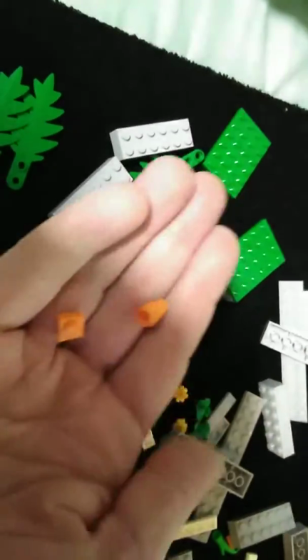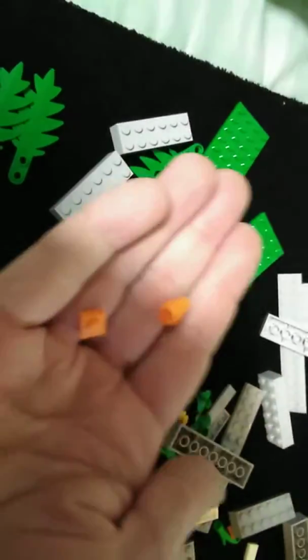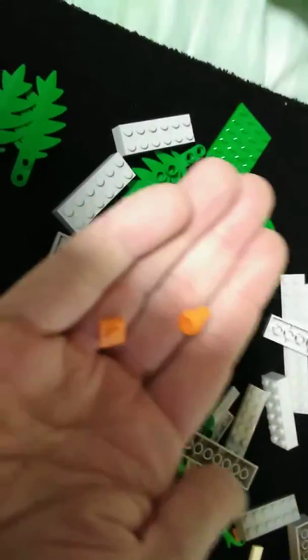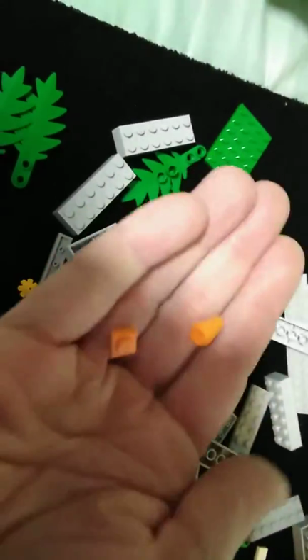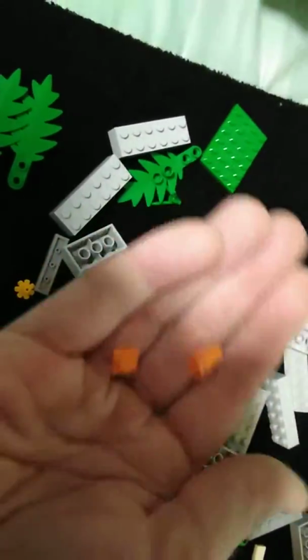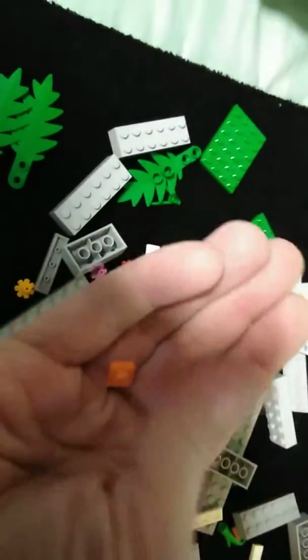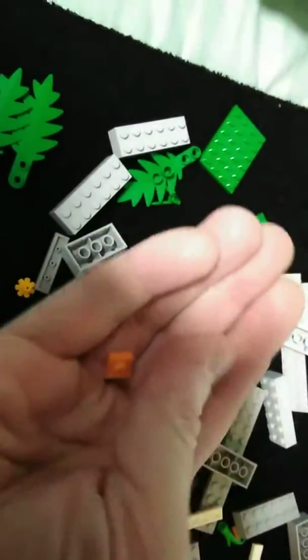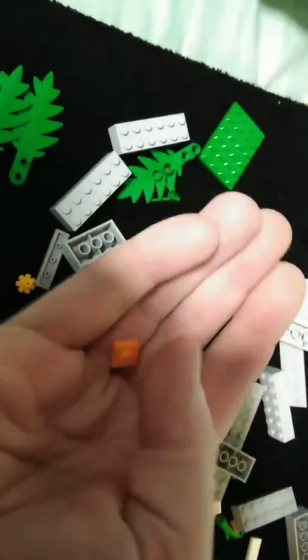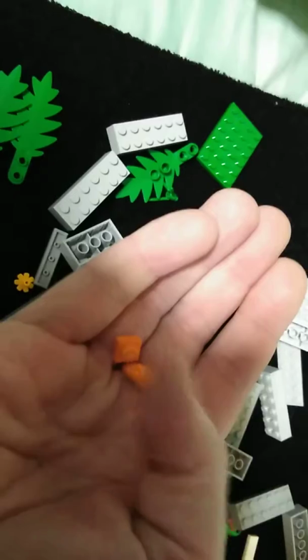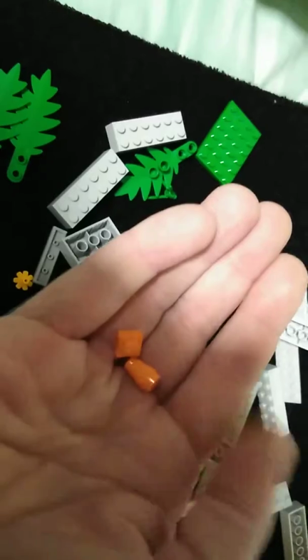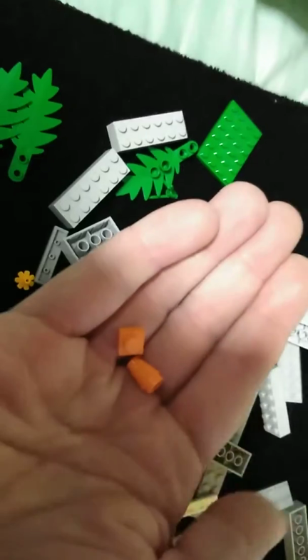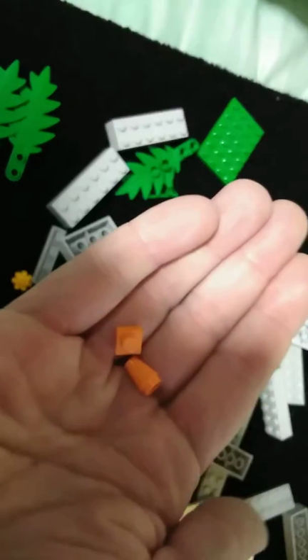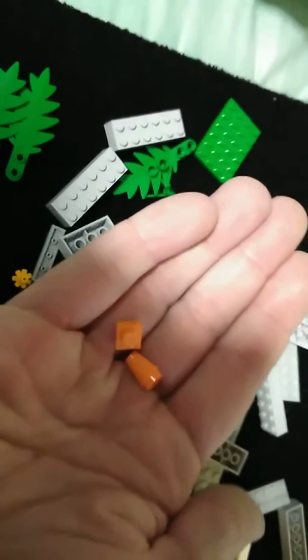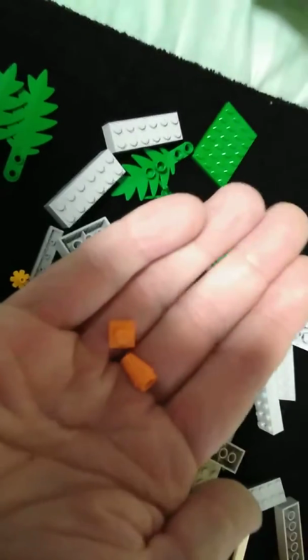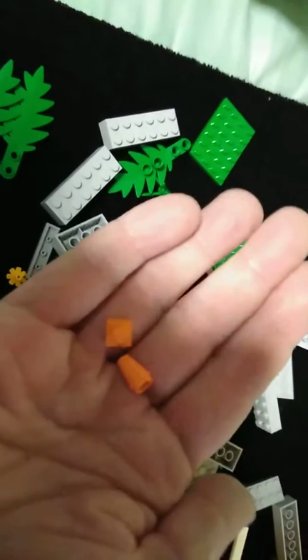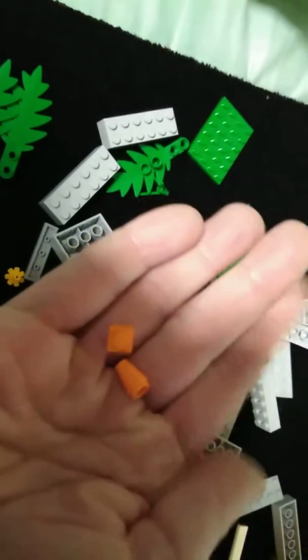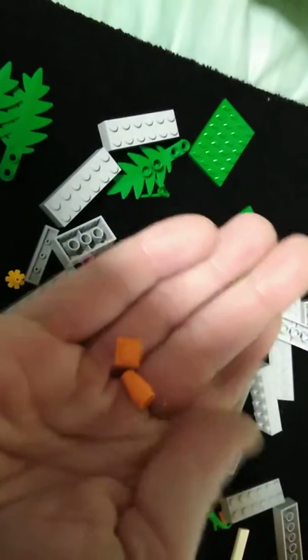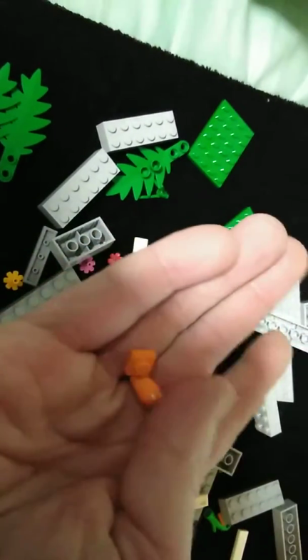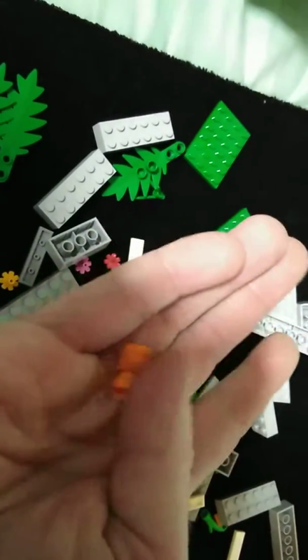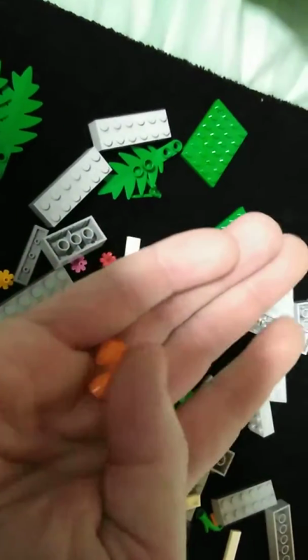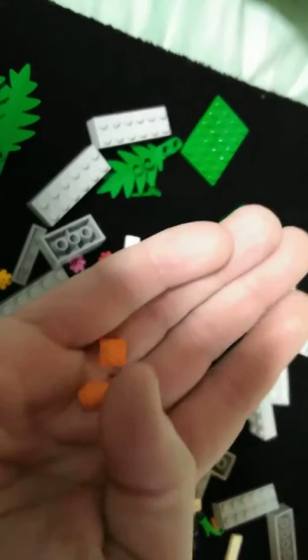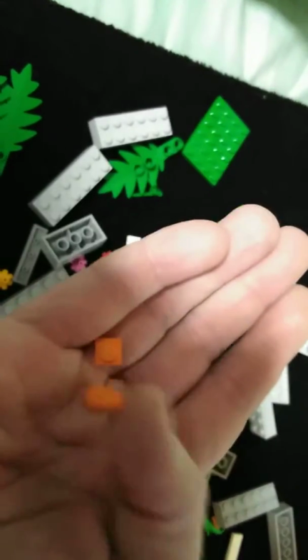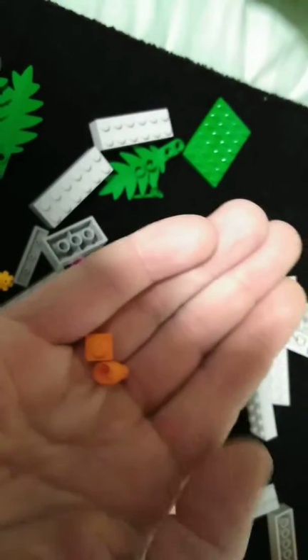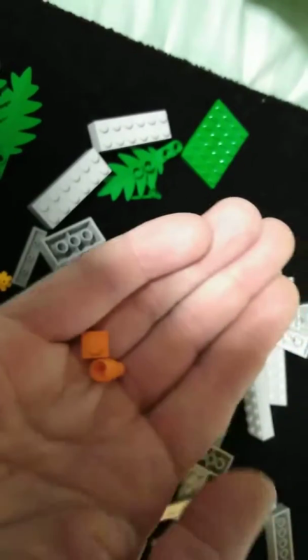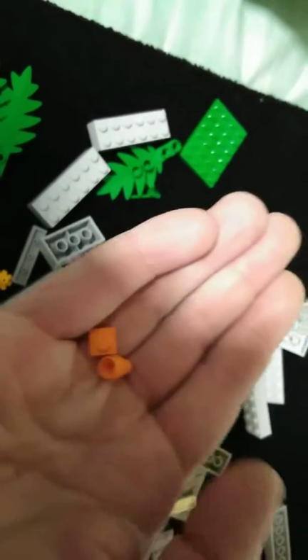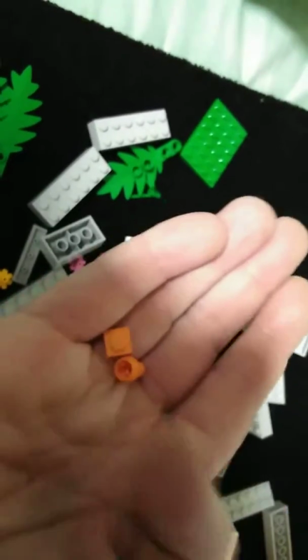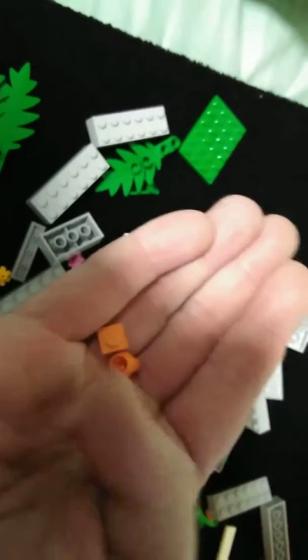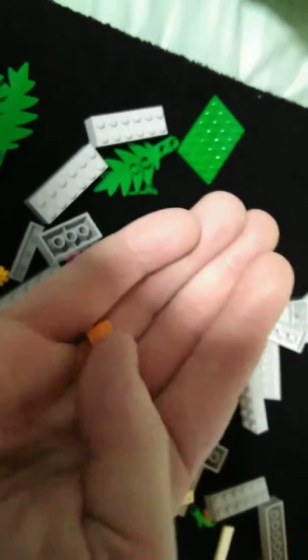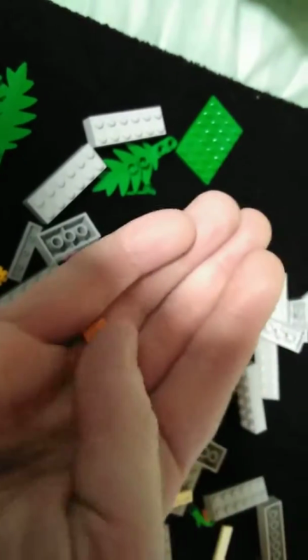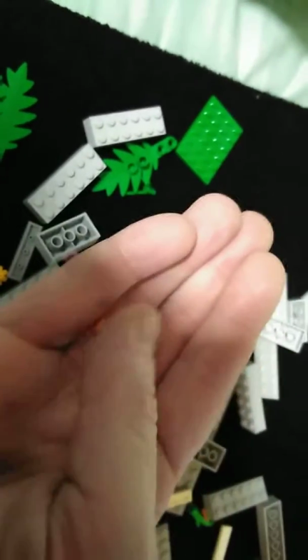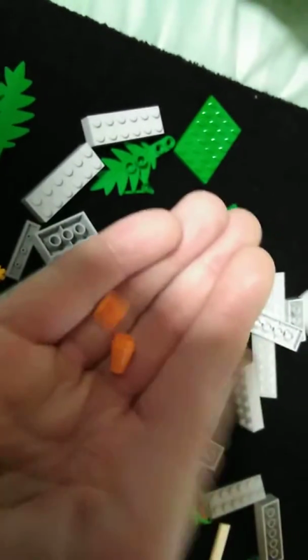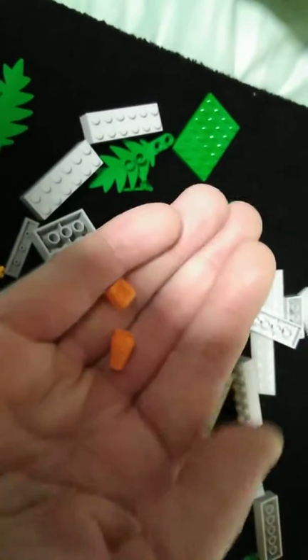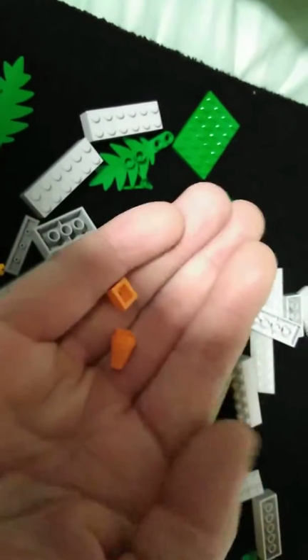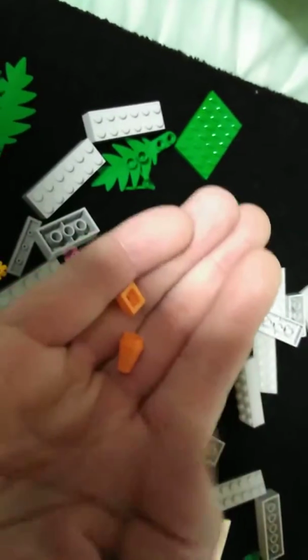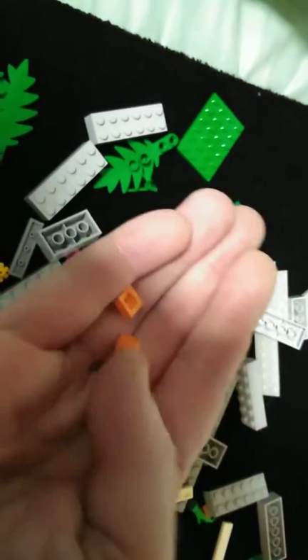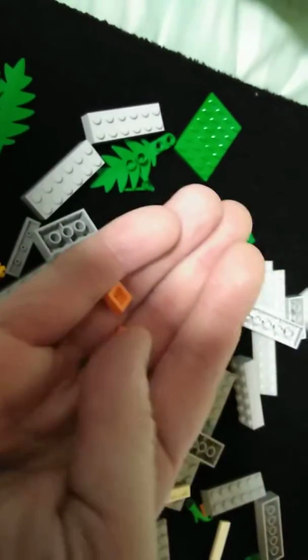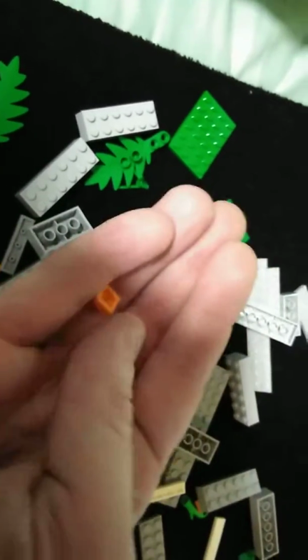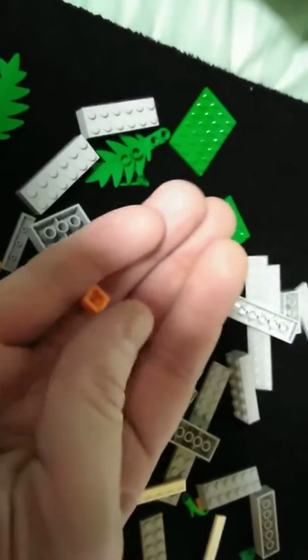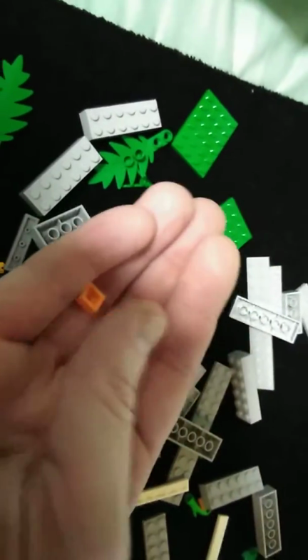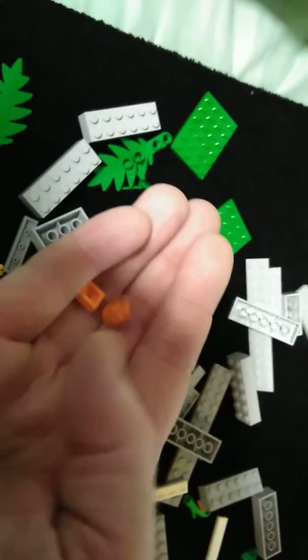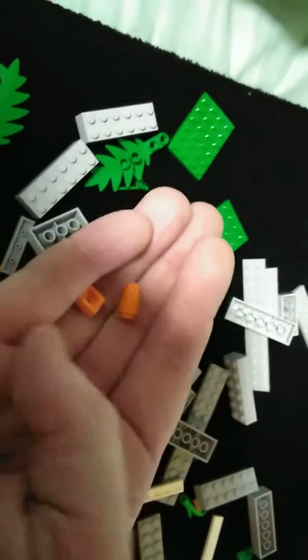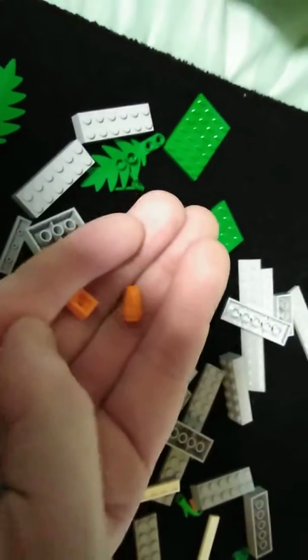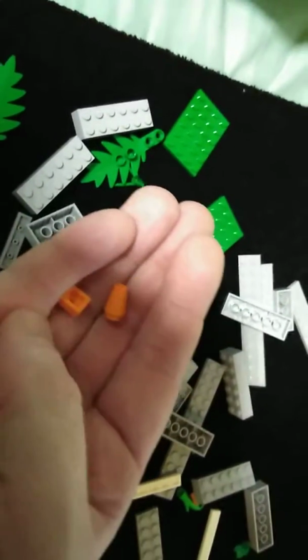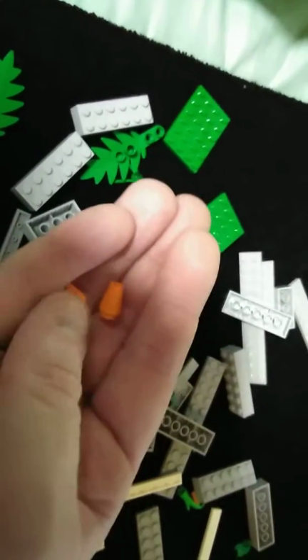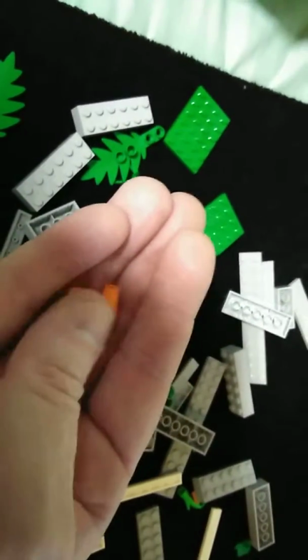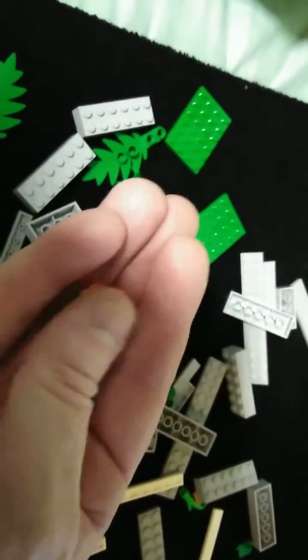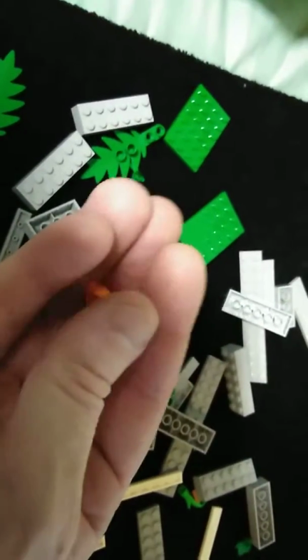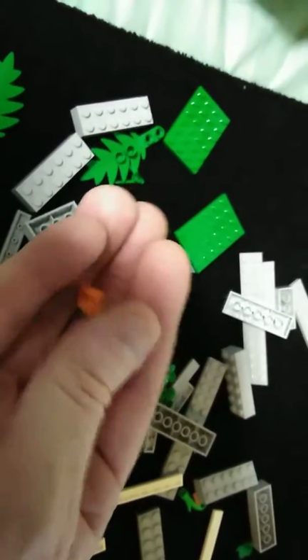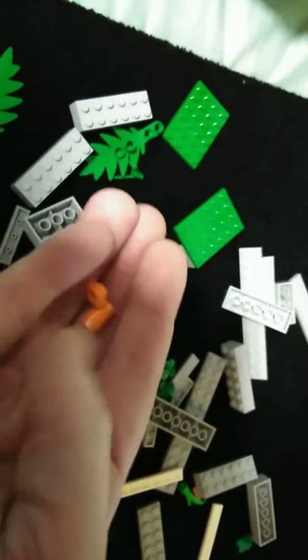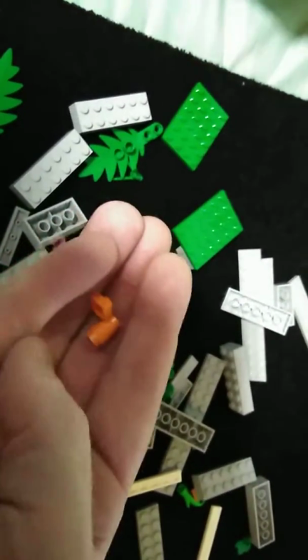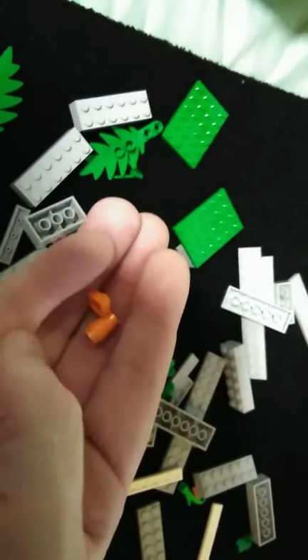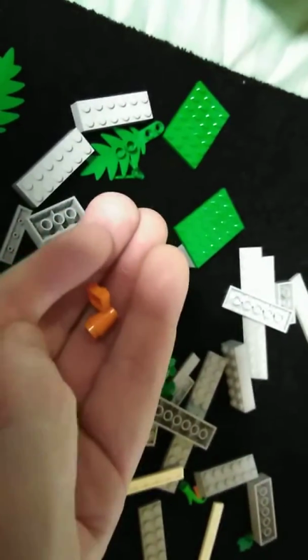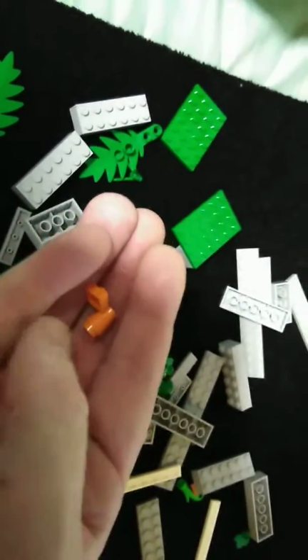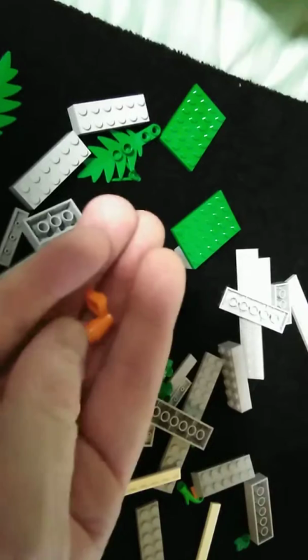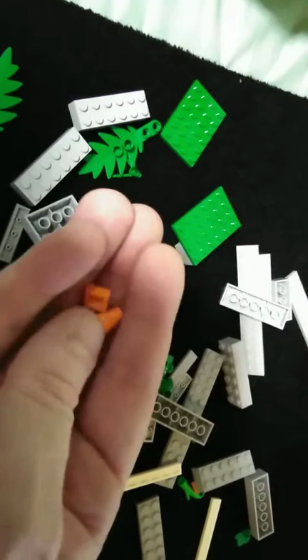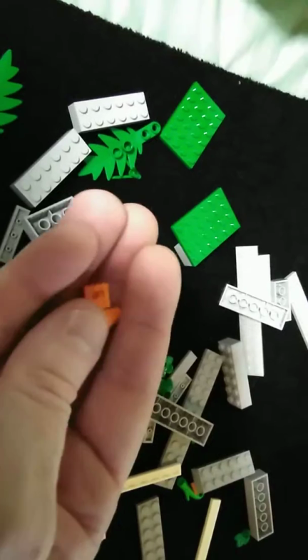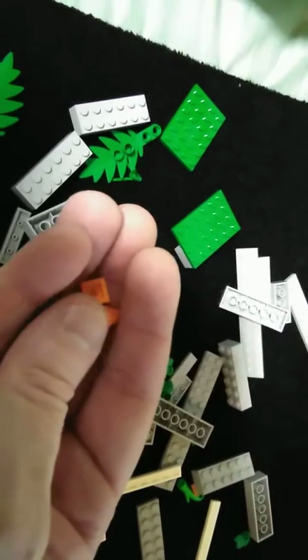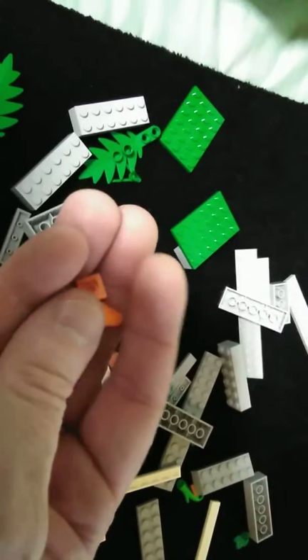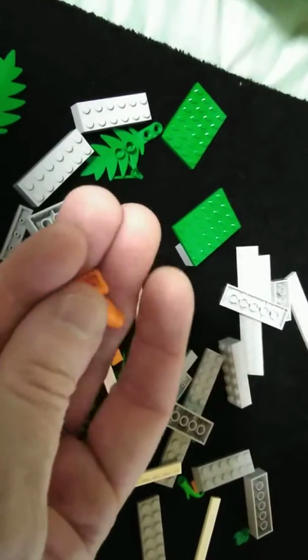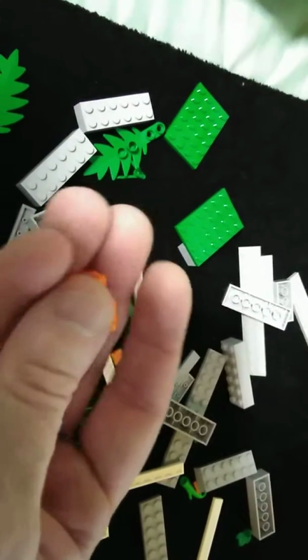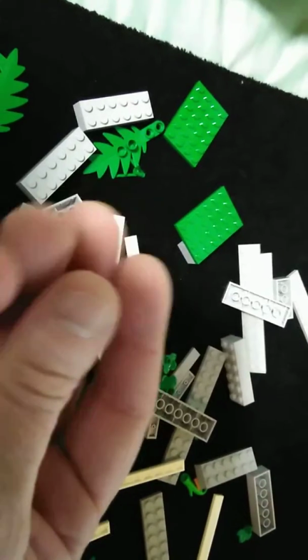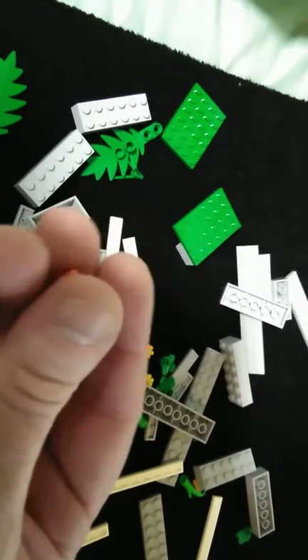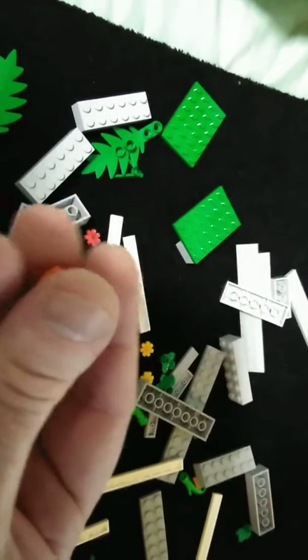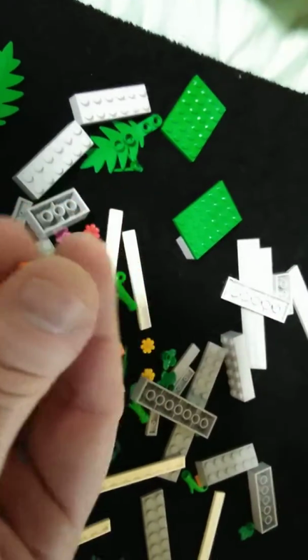This orange plate here and this cone are for one of the Speed Champions, just to balance the display. So that's going to be another one of these hazard cones.